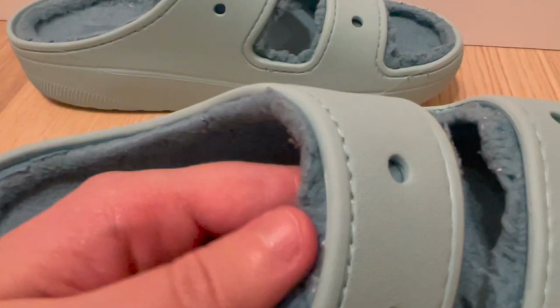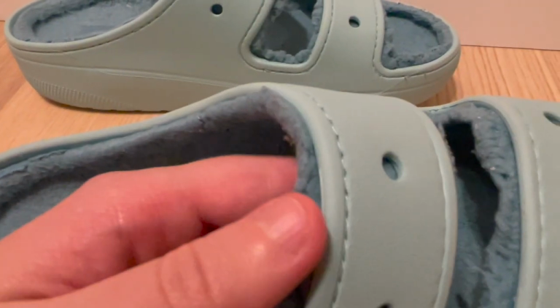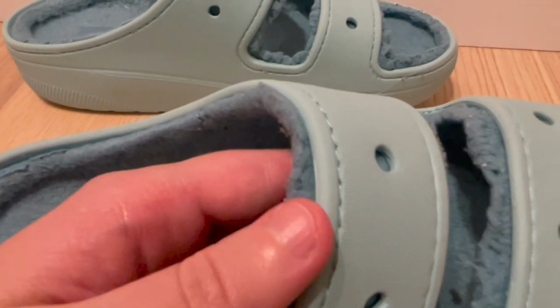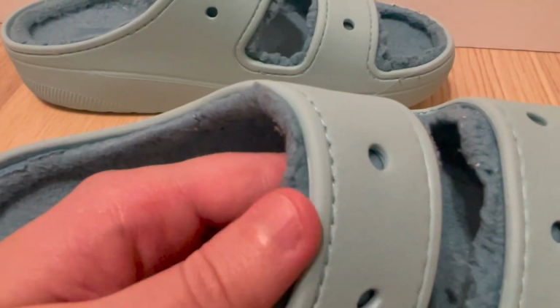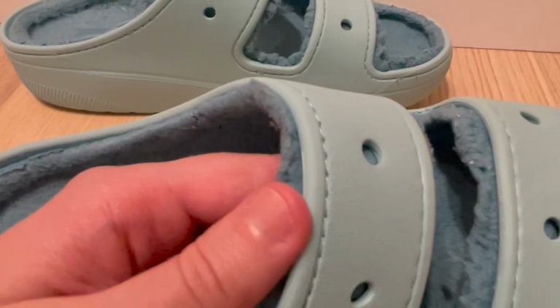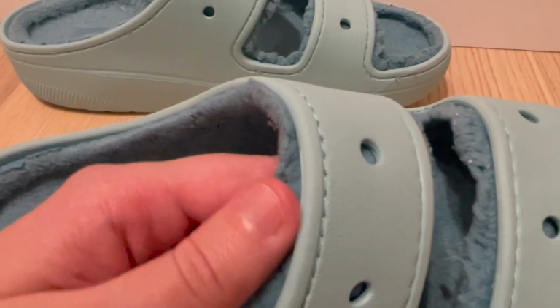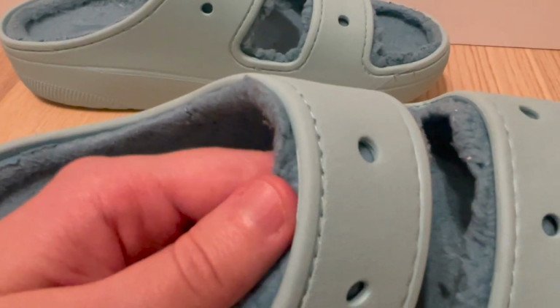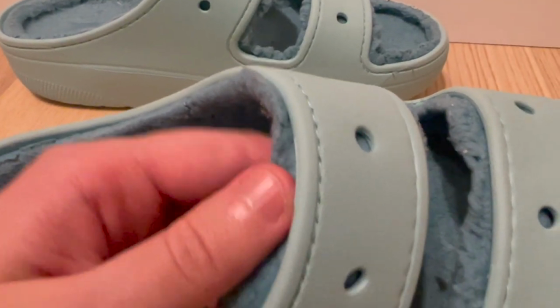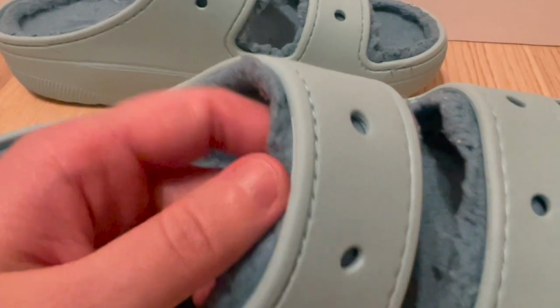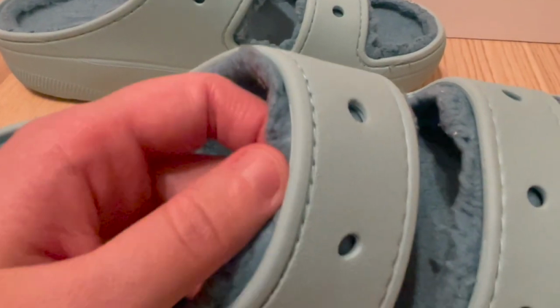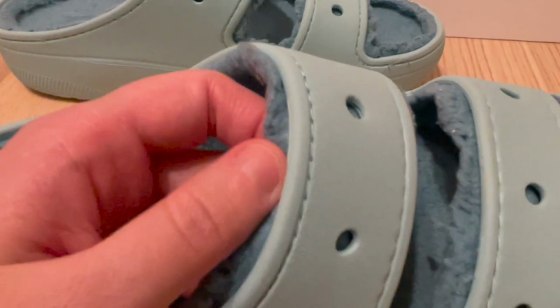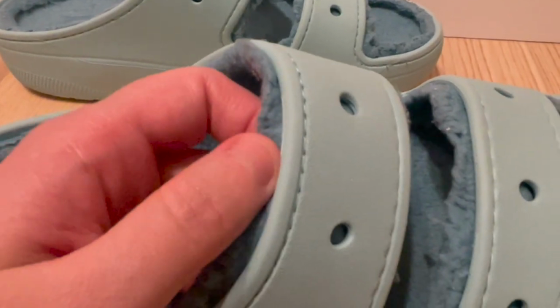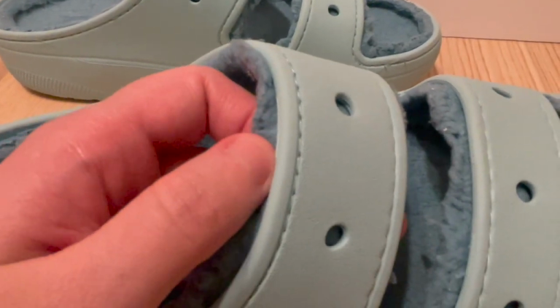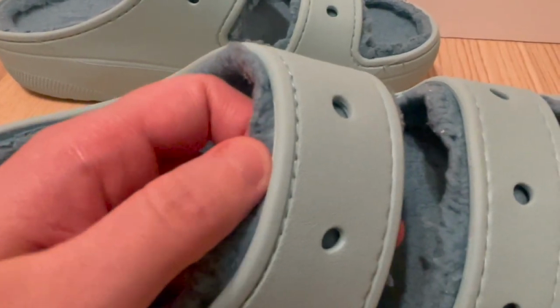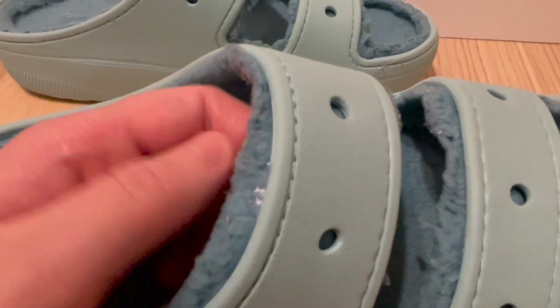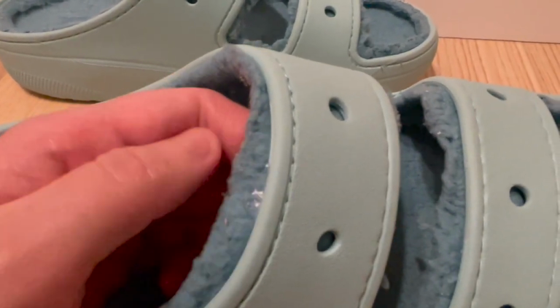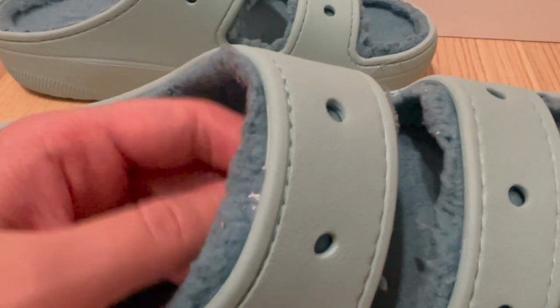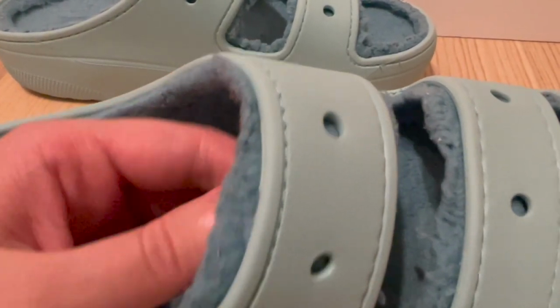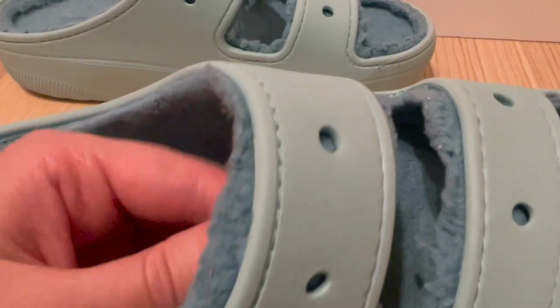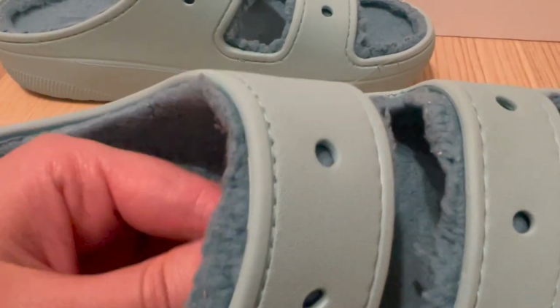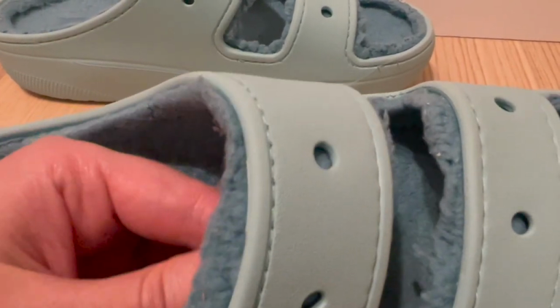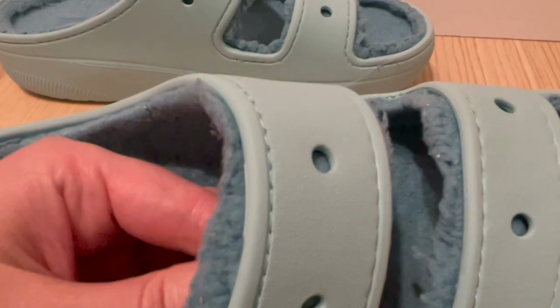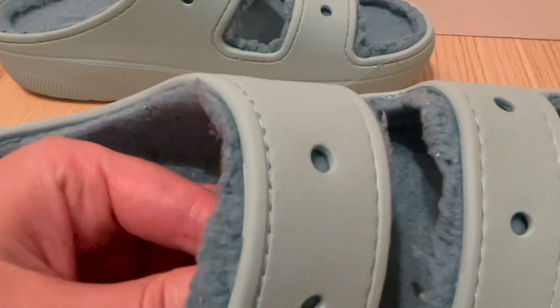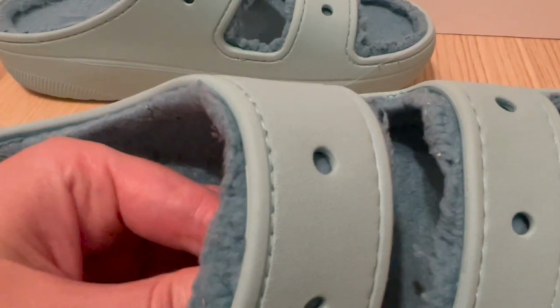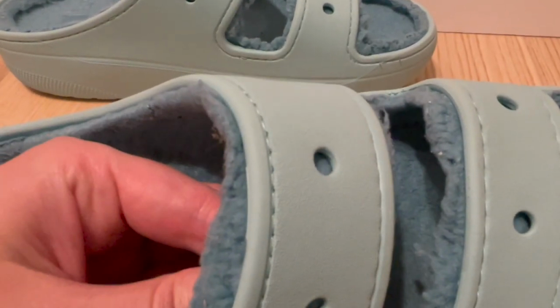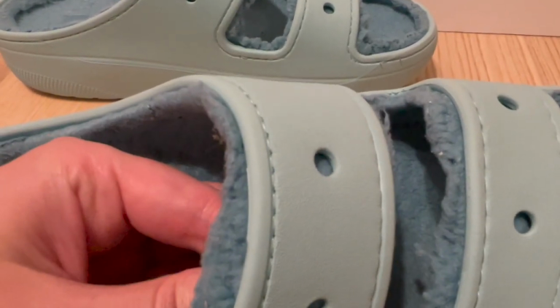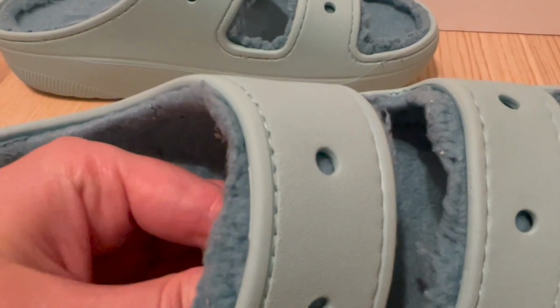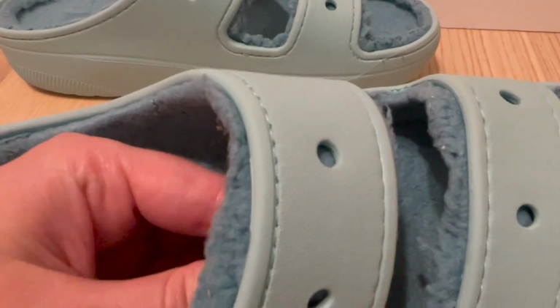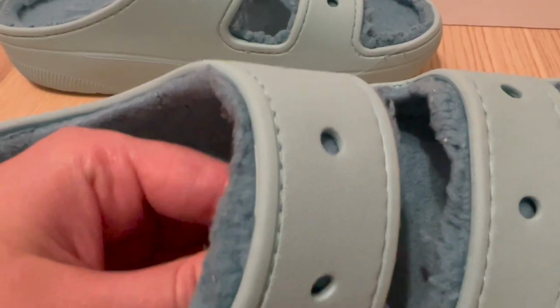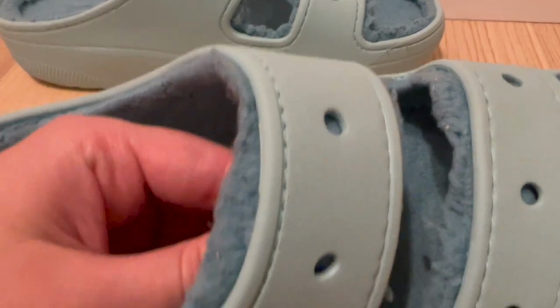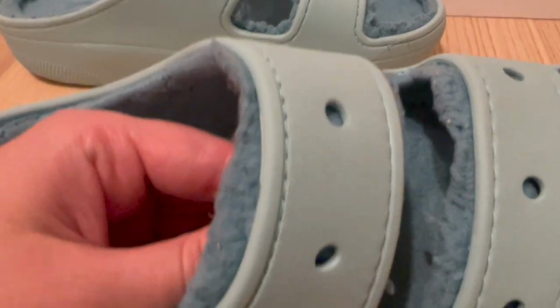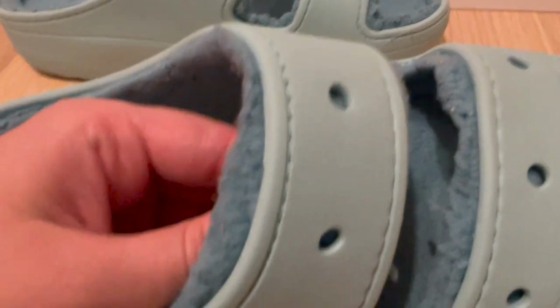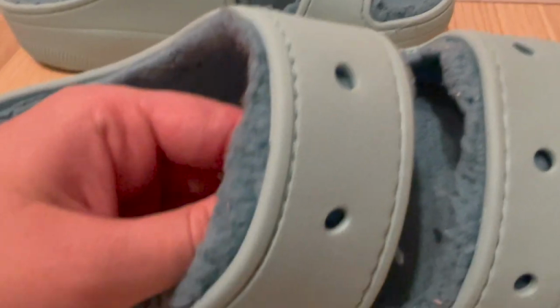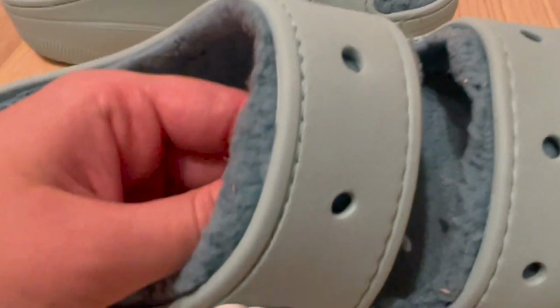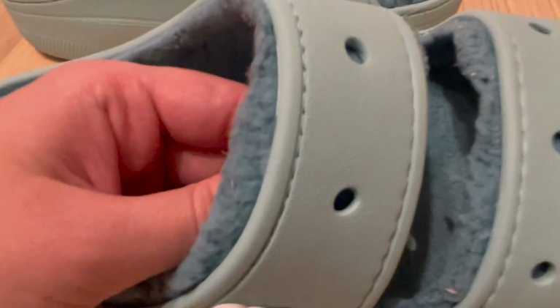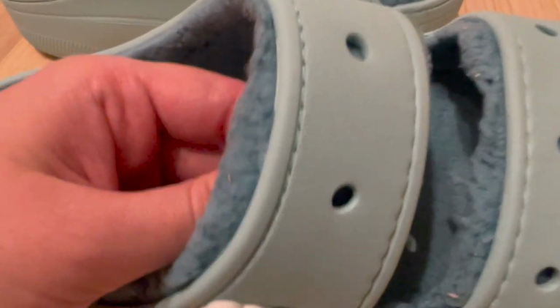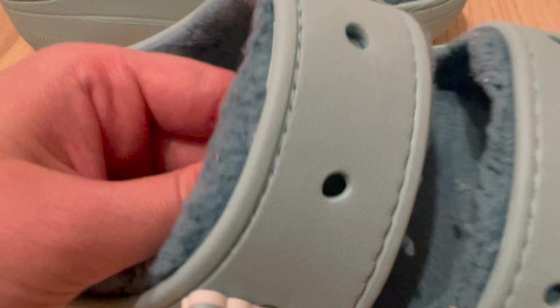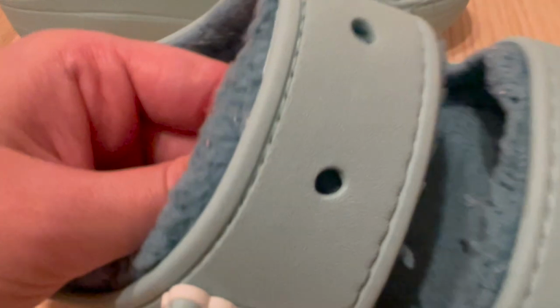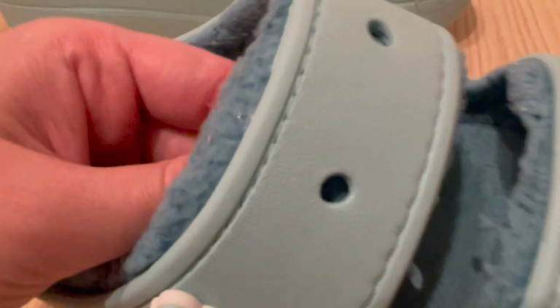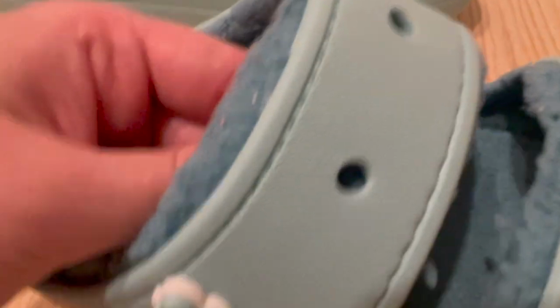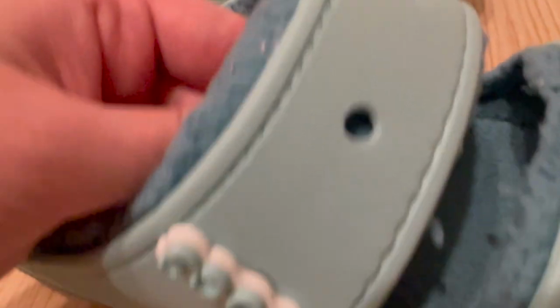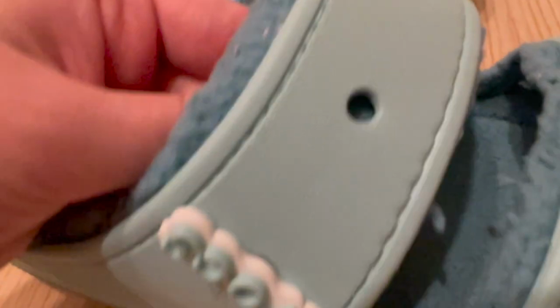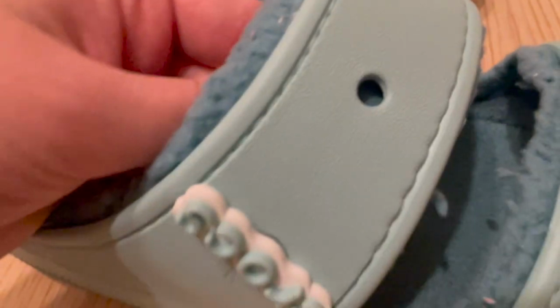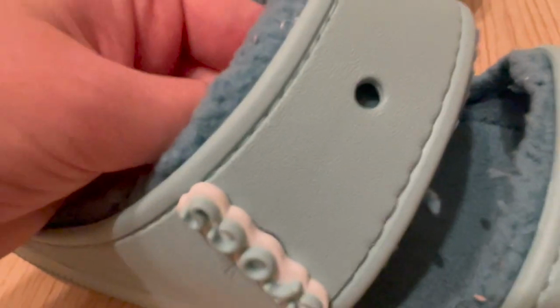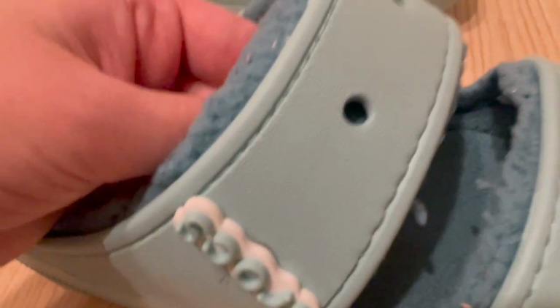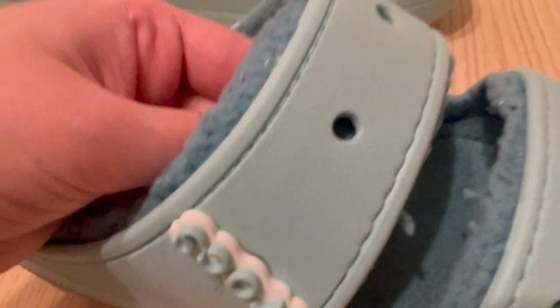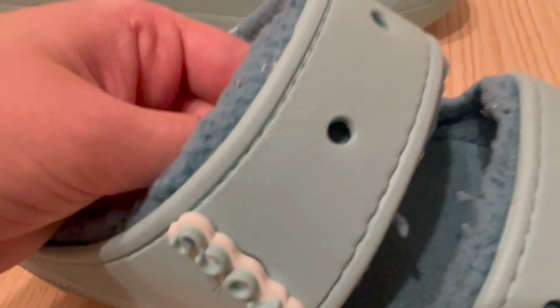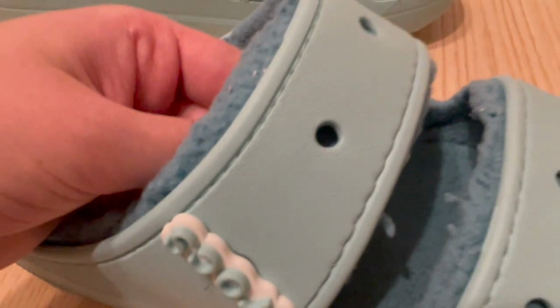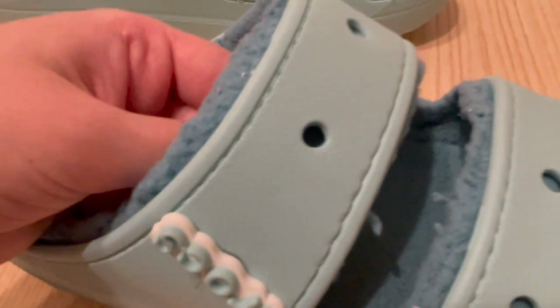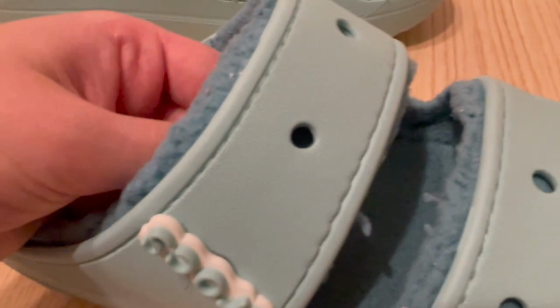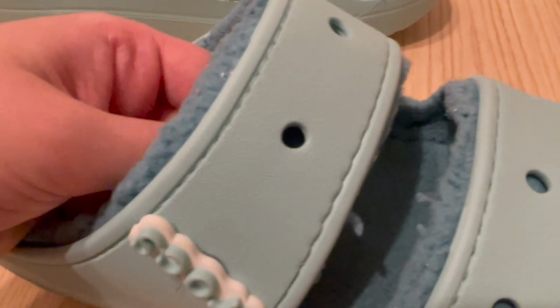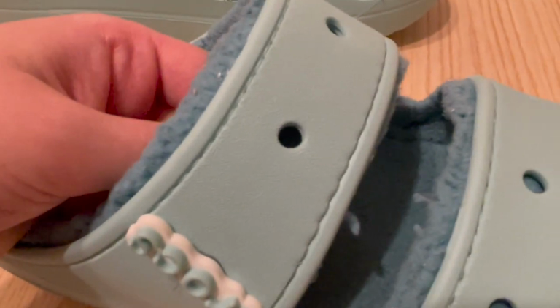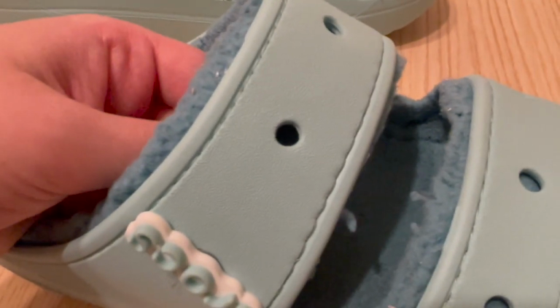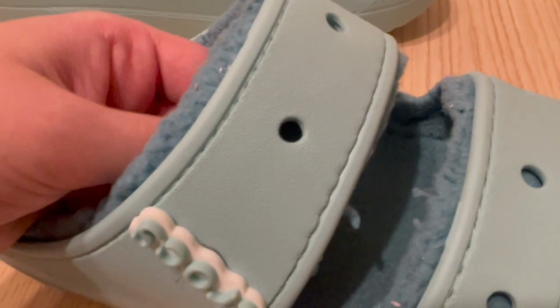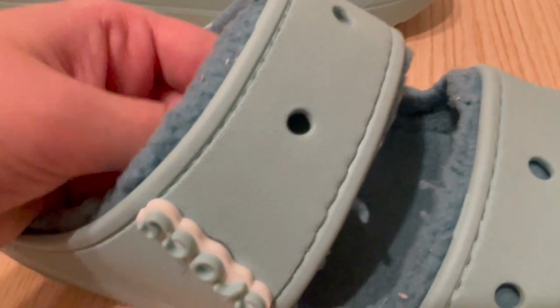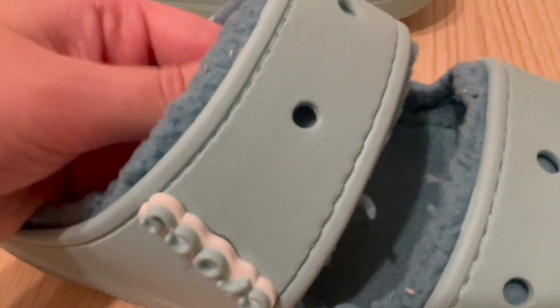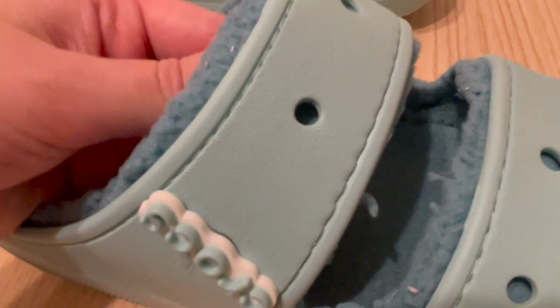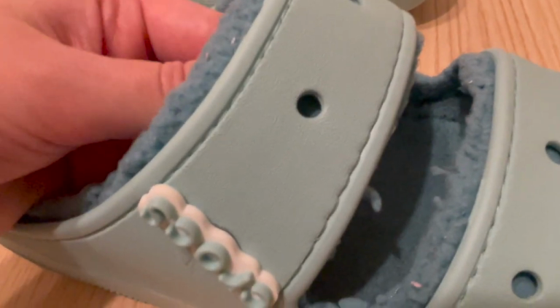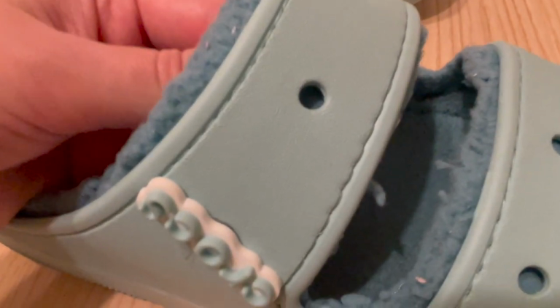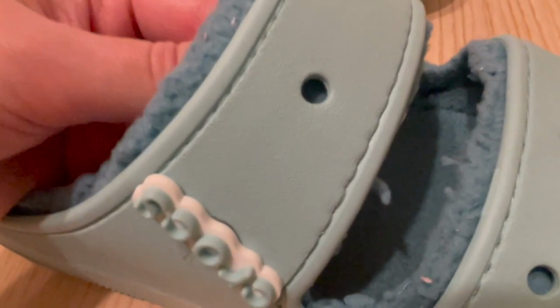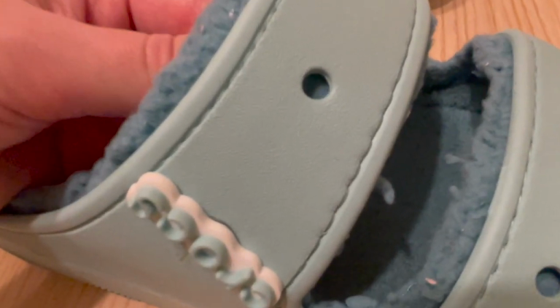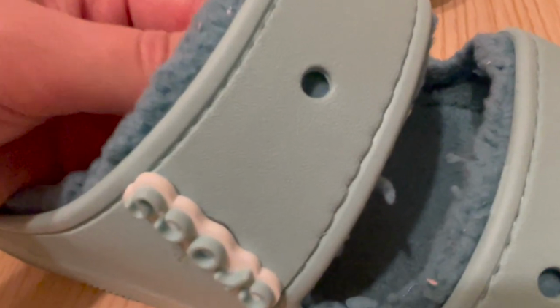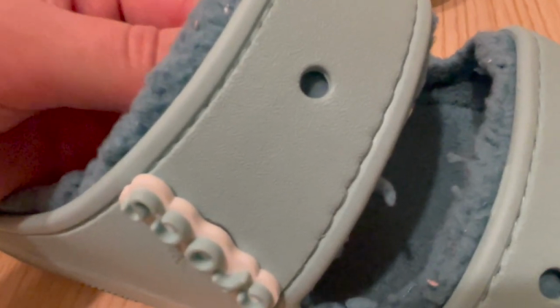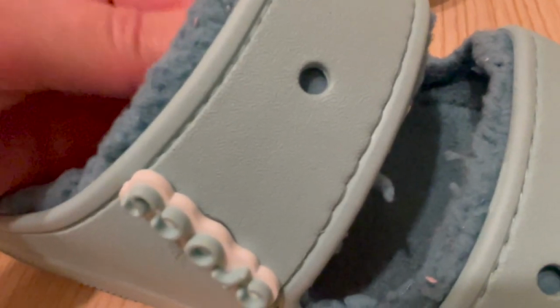One of the best things about these sandals is how easy they are to wear. The slip-on design makes them quick and convenient to put on and take off.